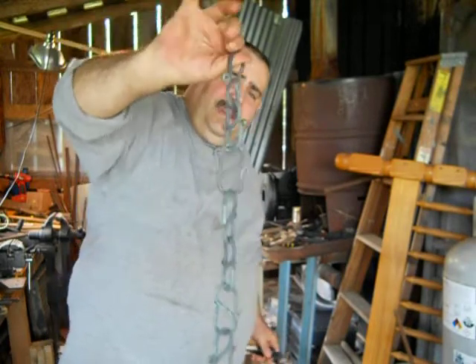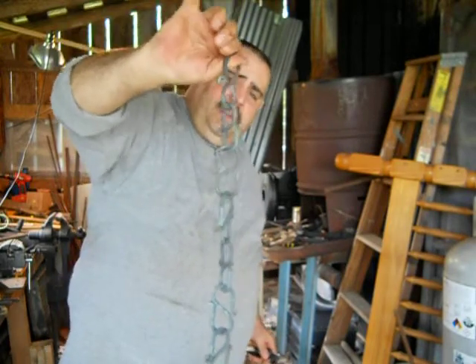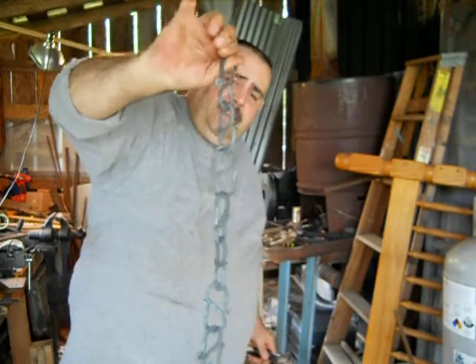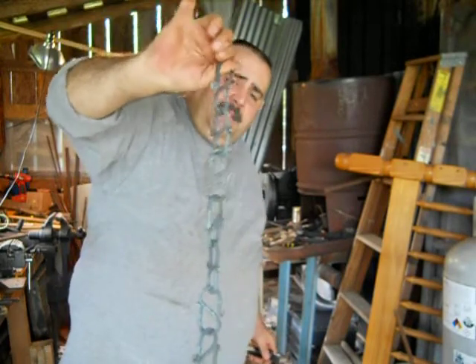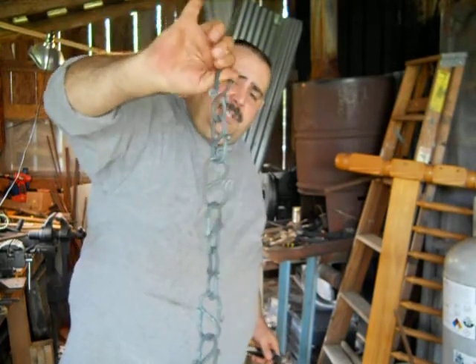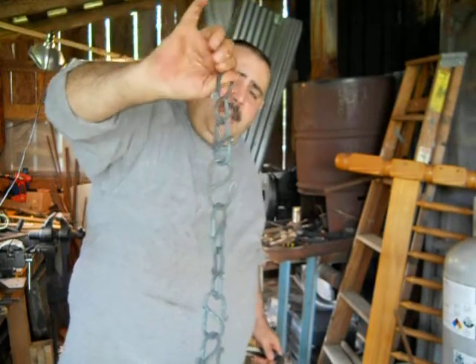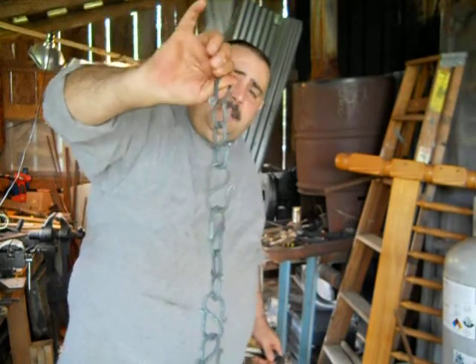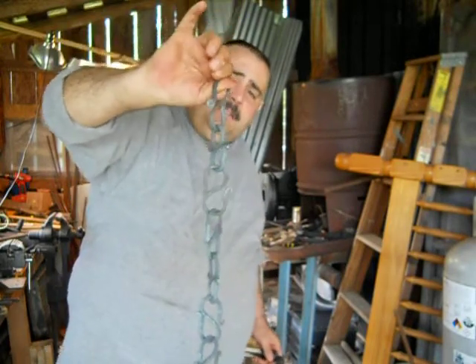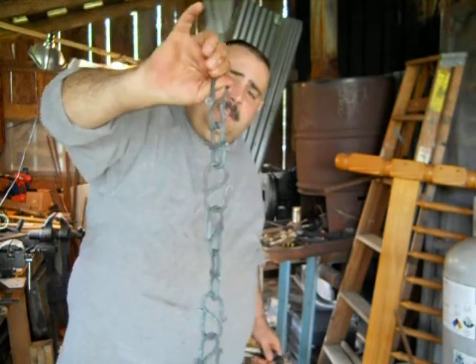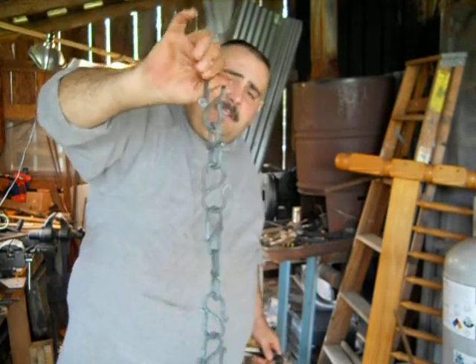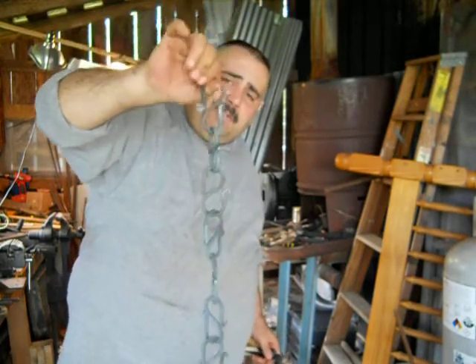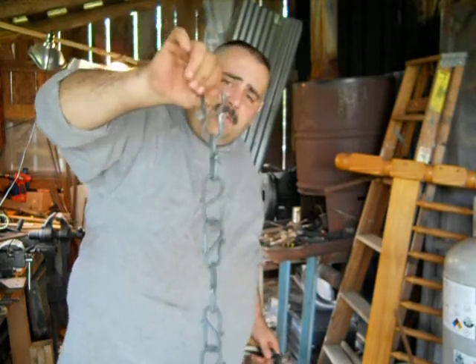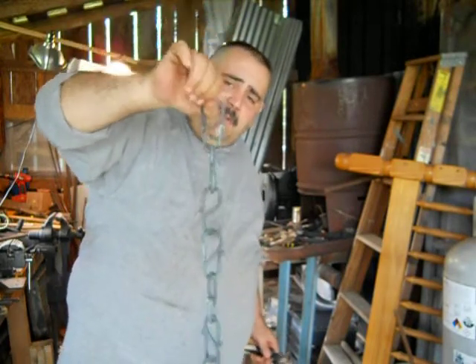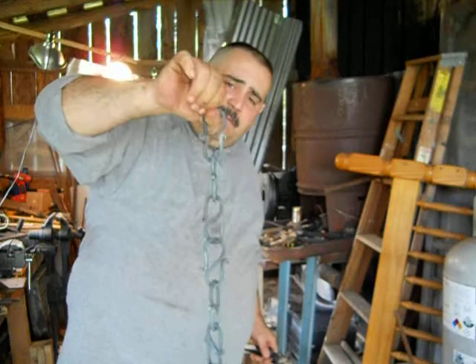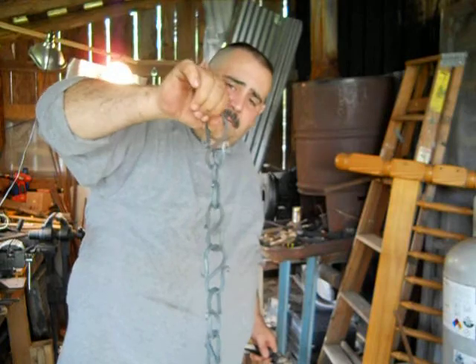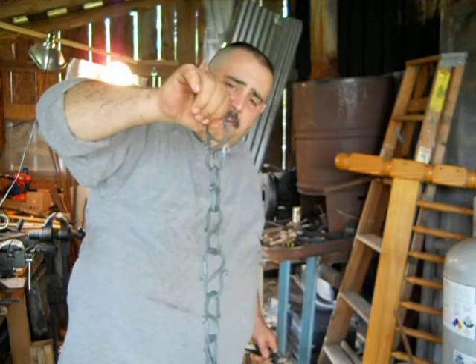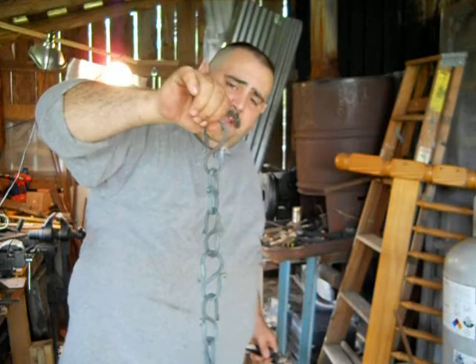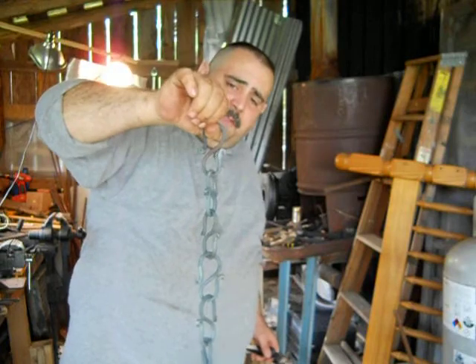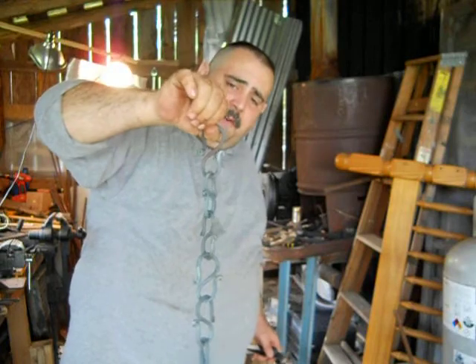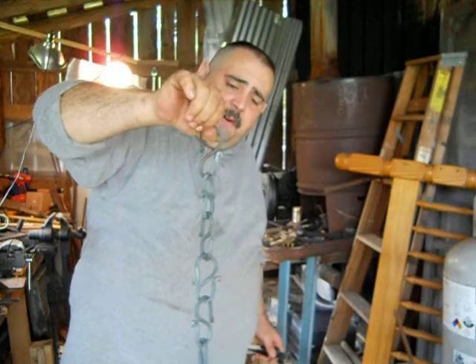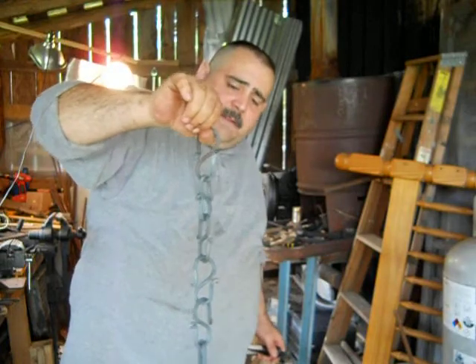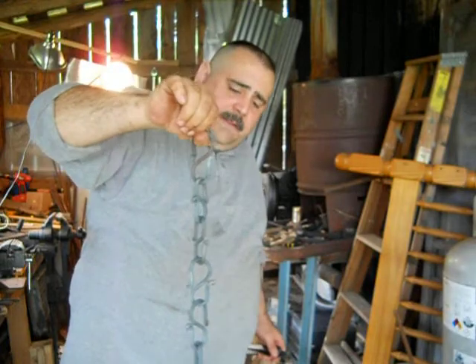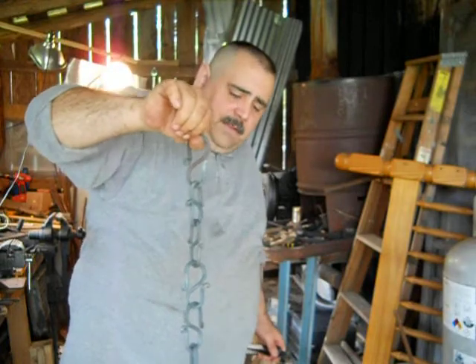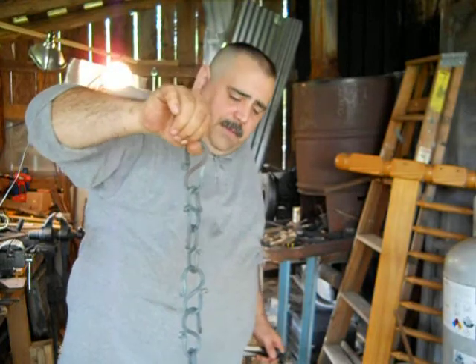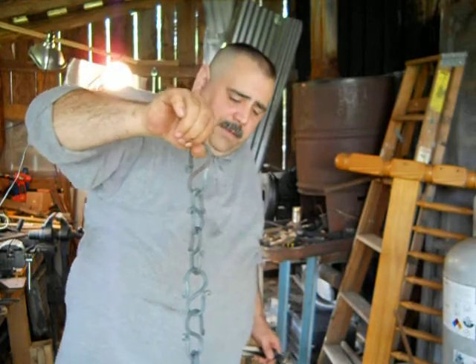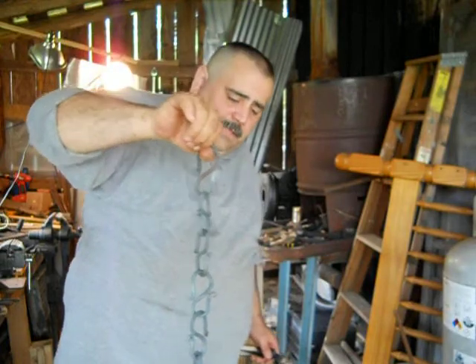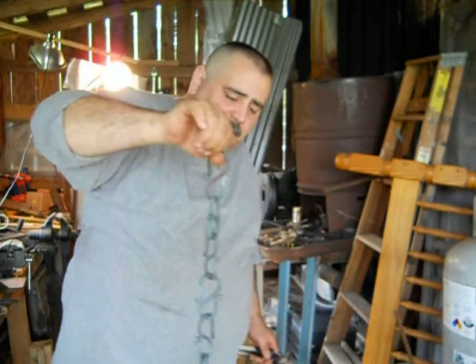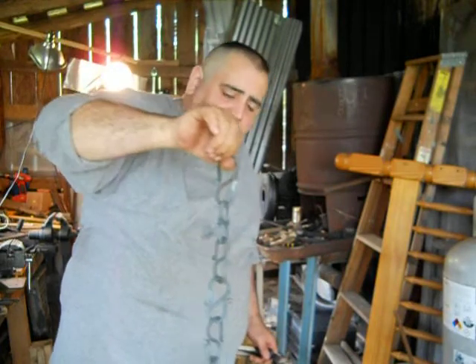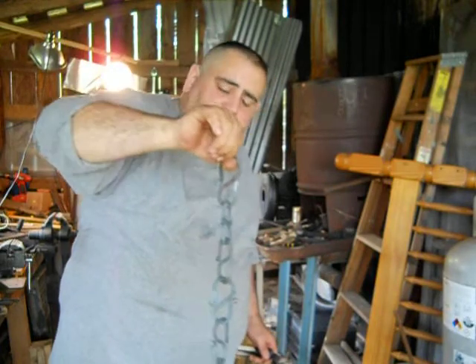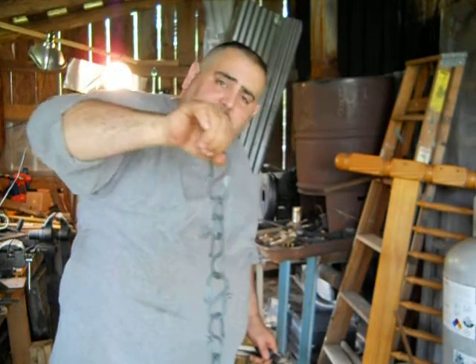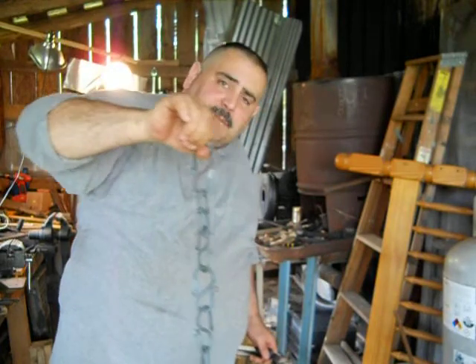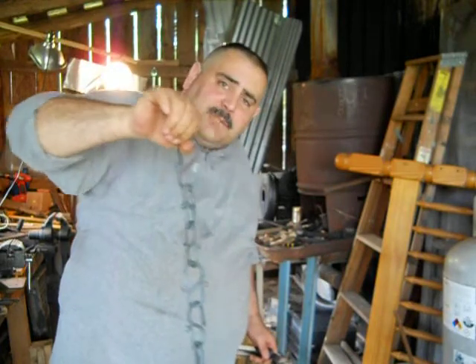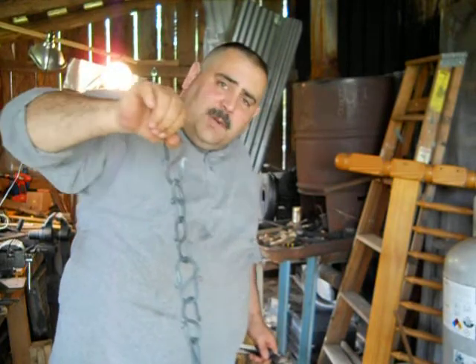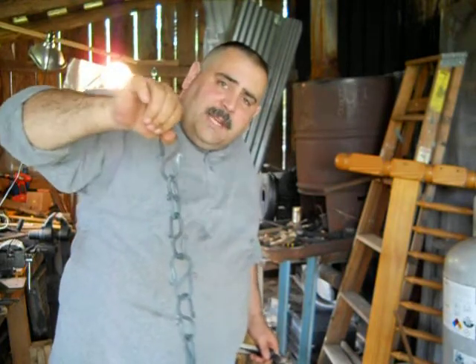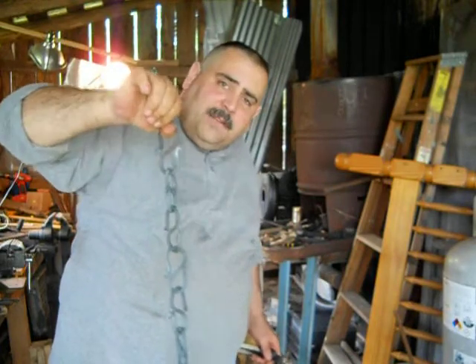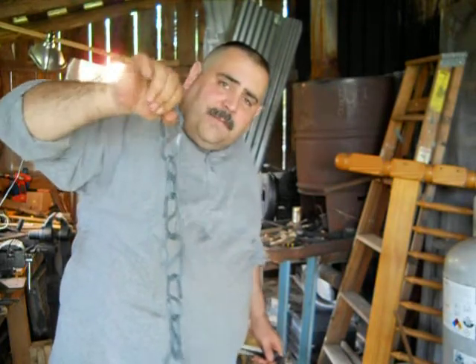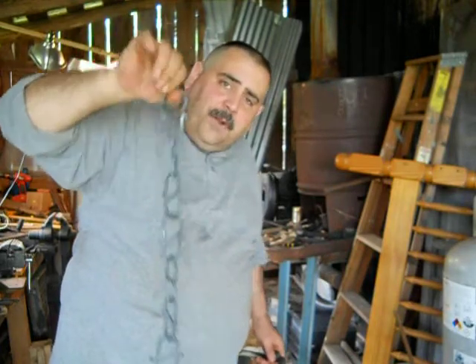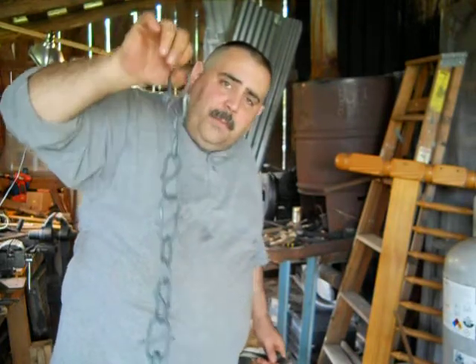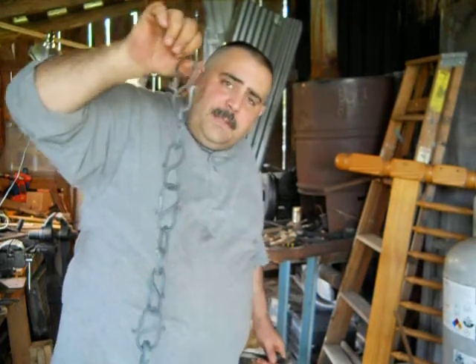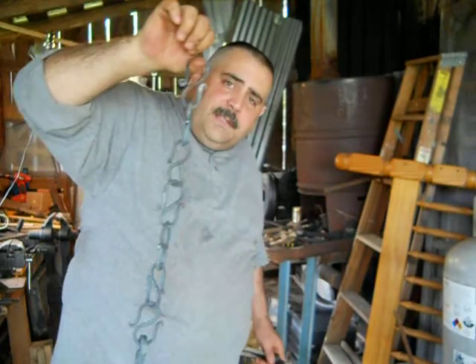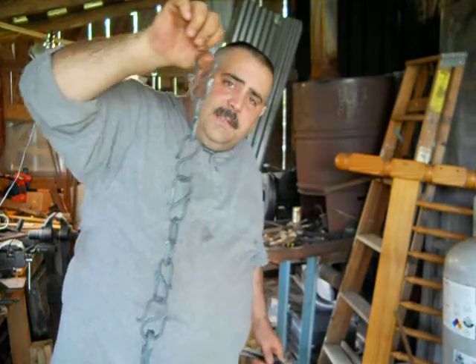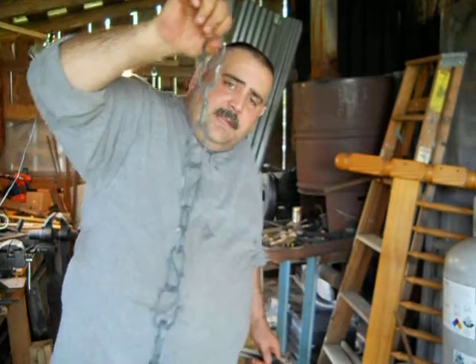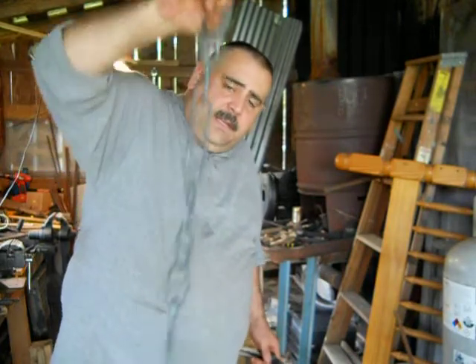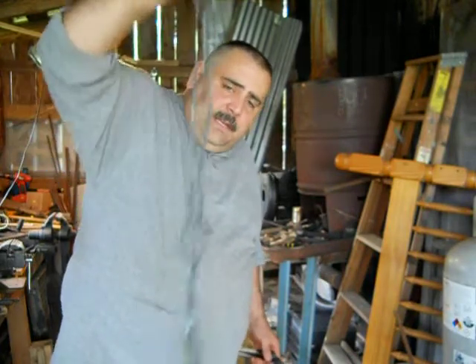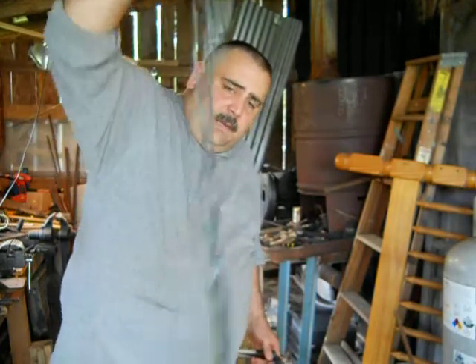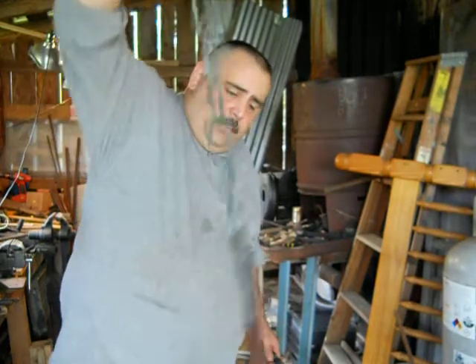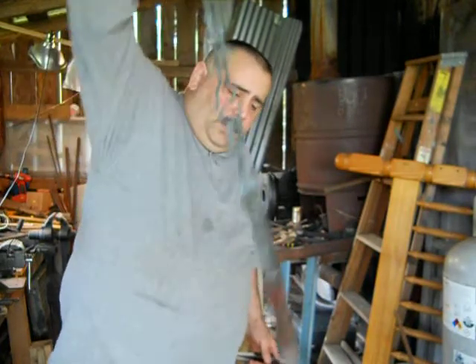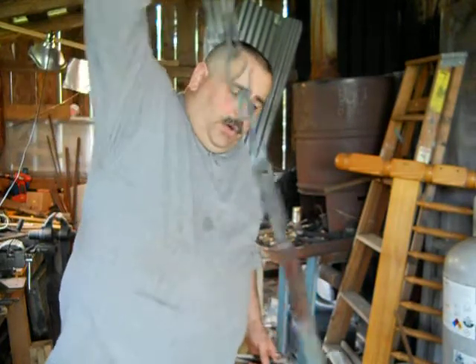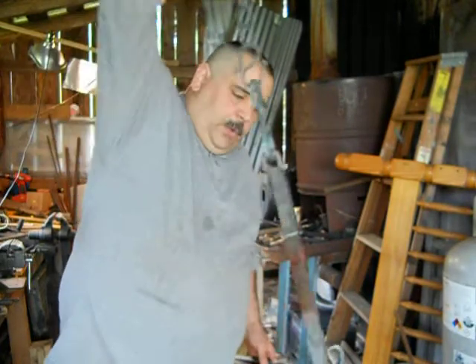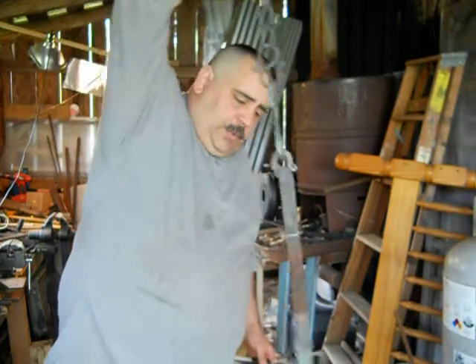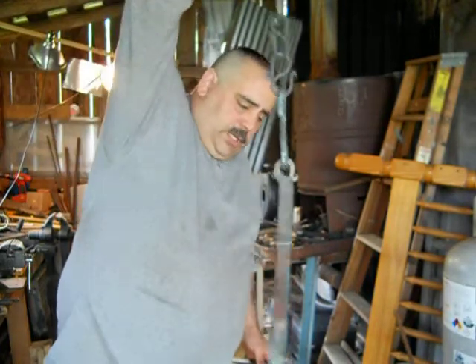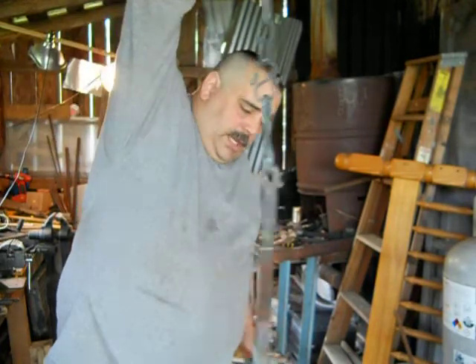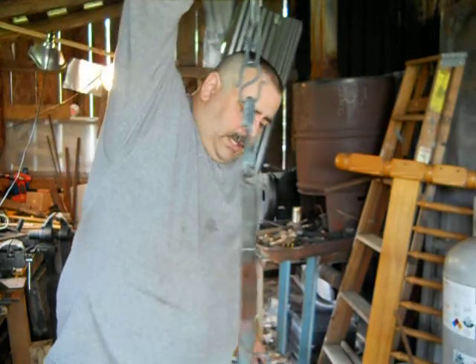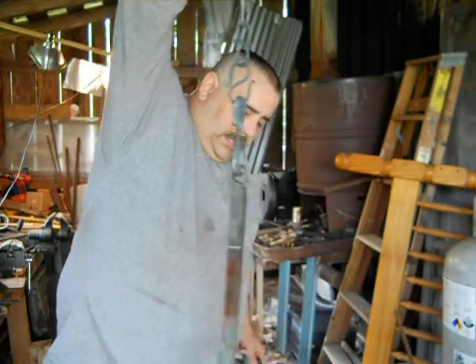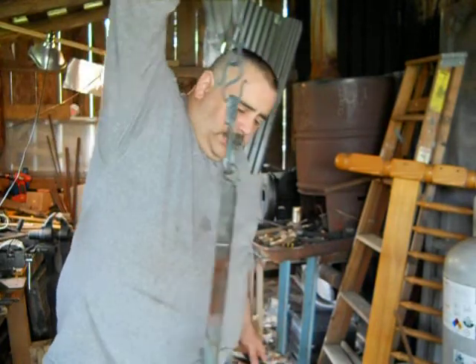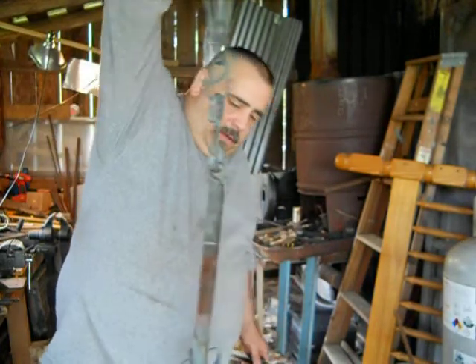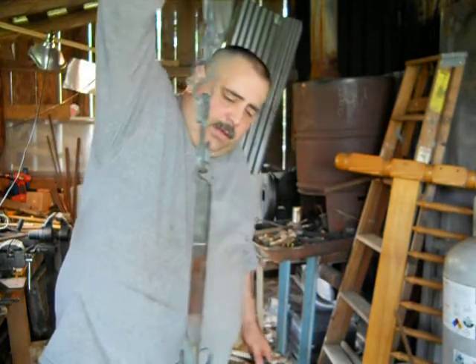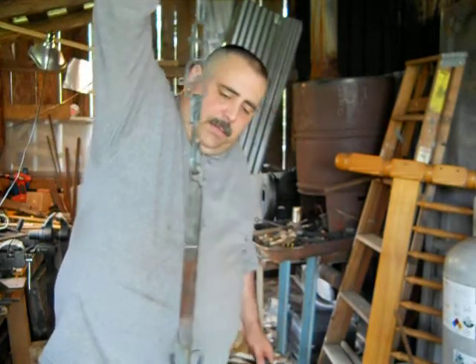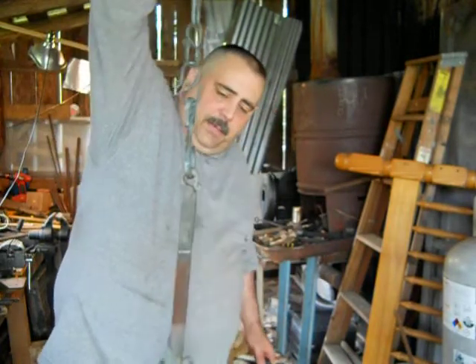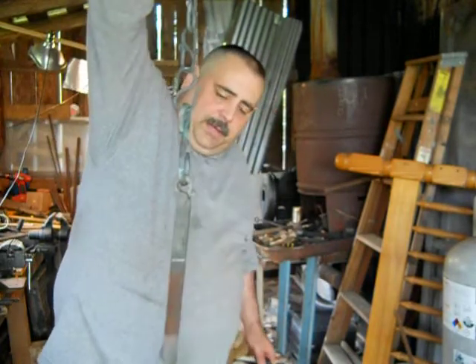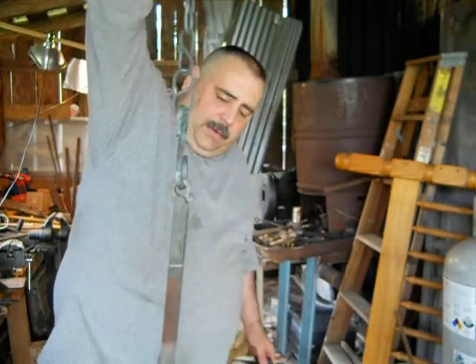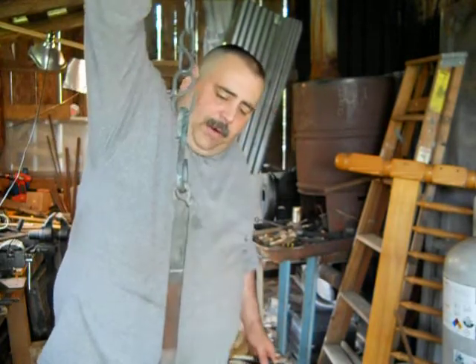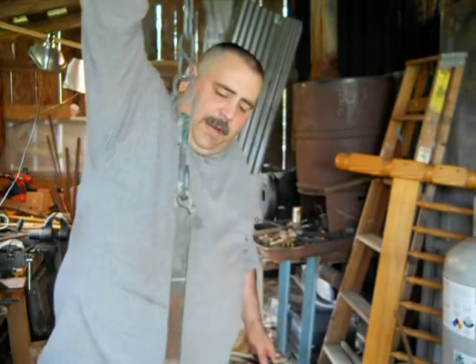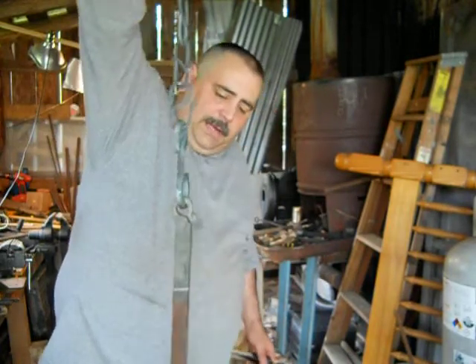That chain is a lot stronger than what I thought. I mean, you can't go swinging from it, but to hold the chandelier up, it'll be great.